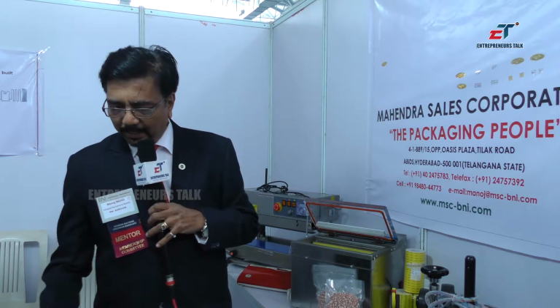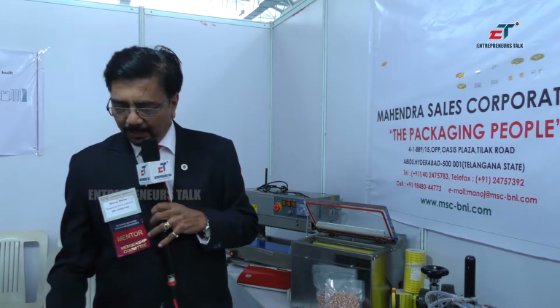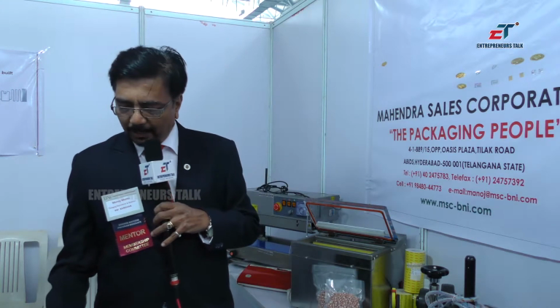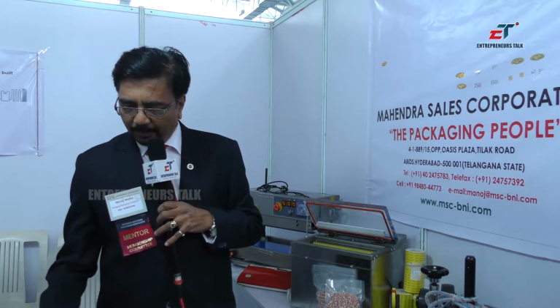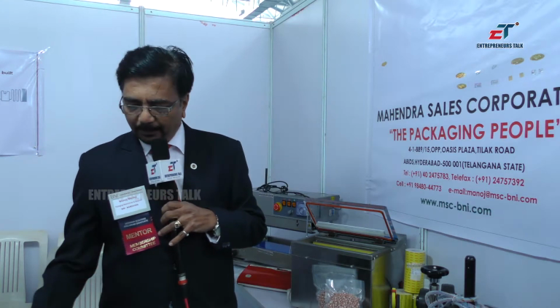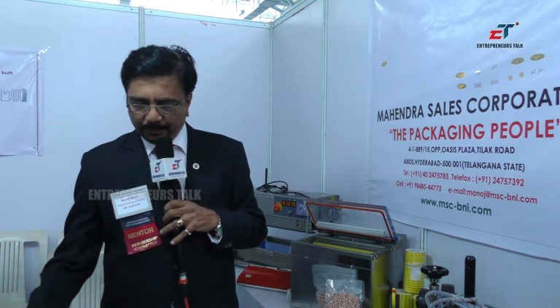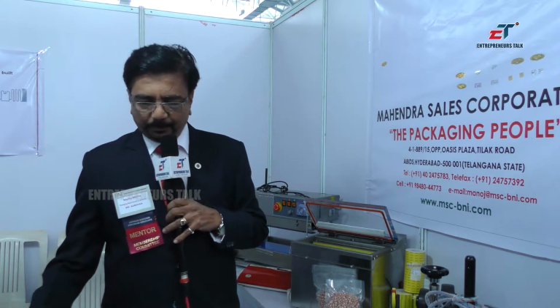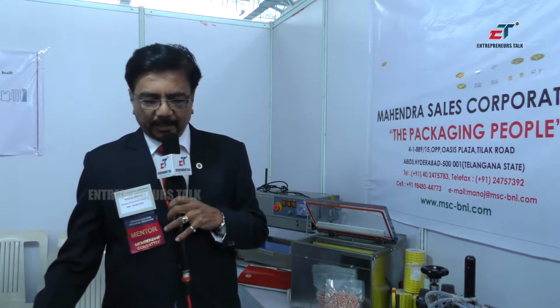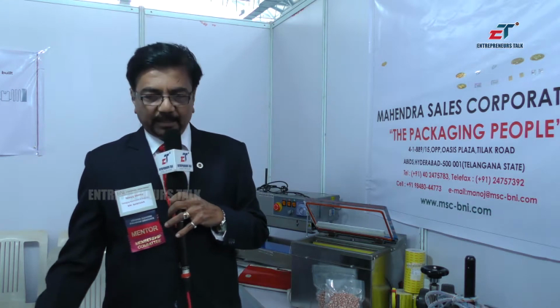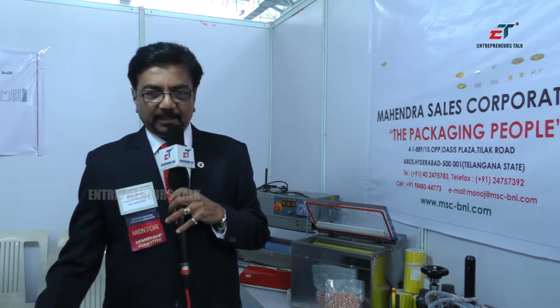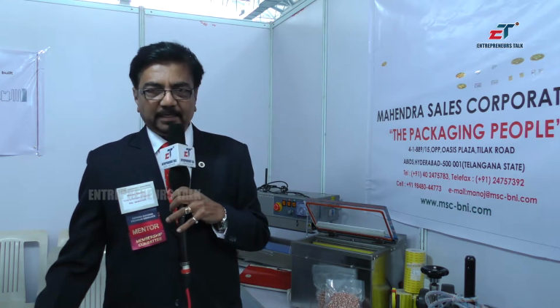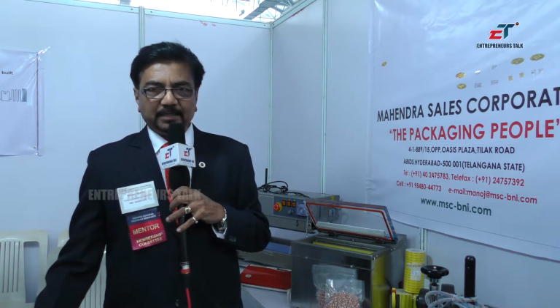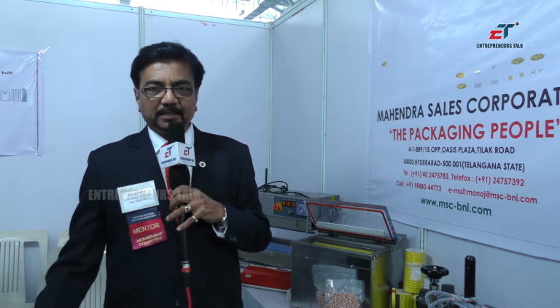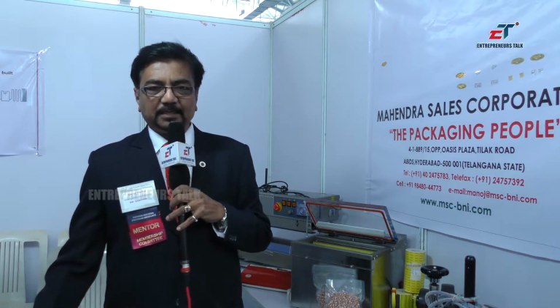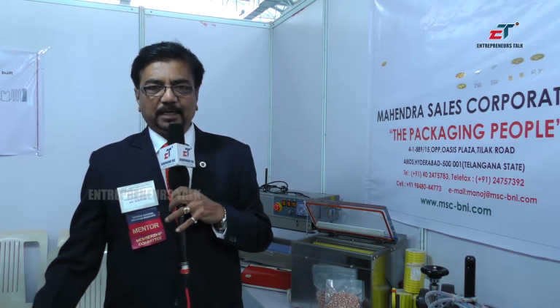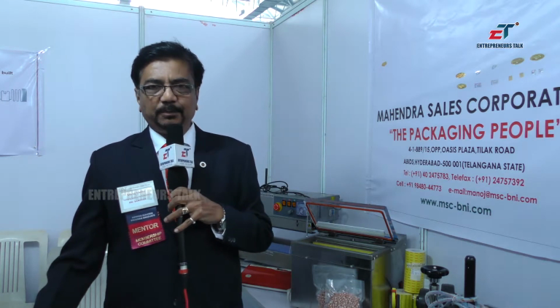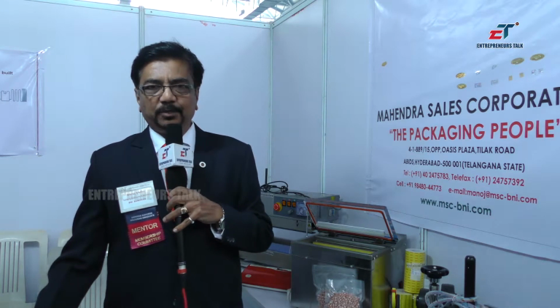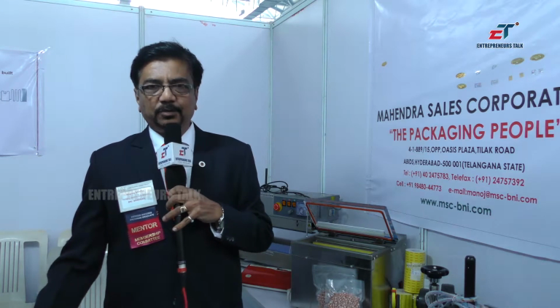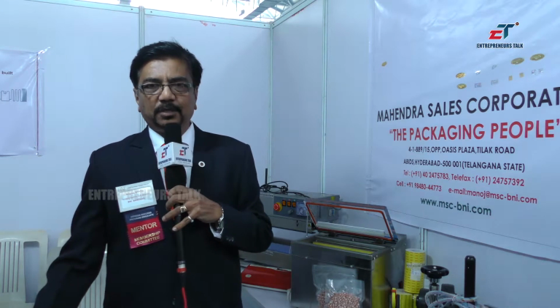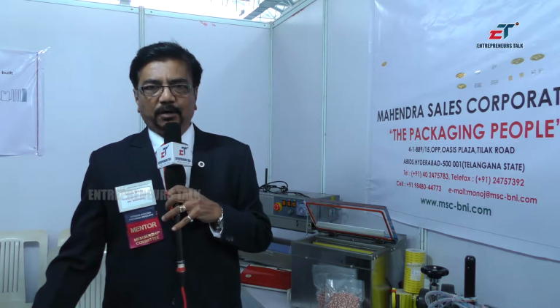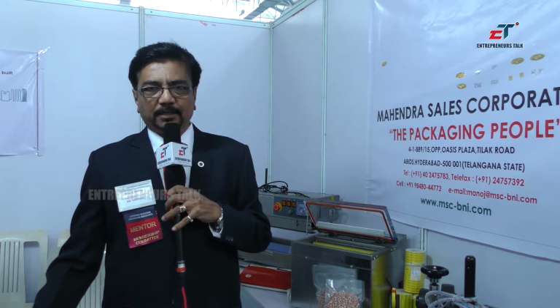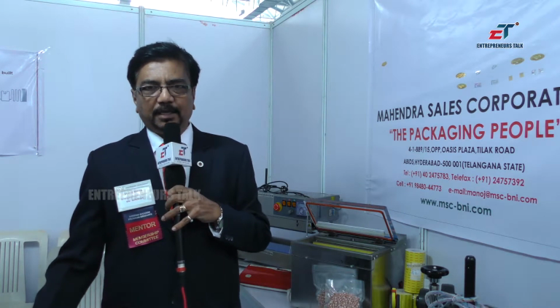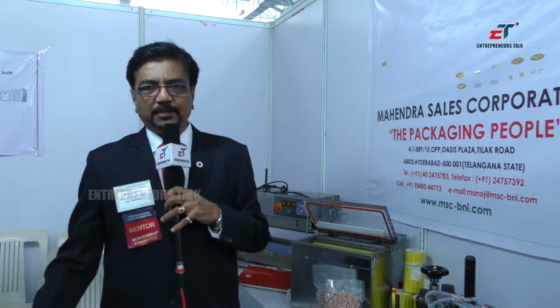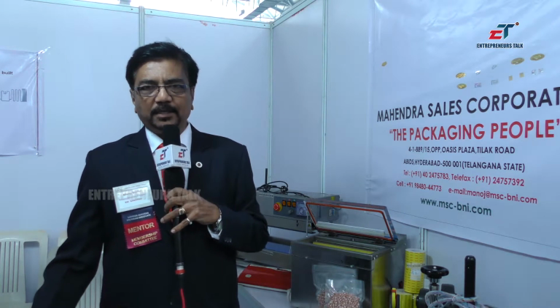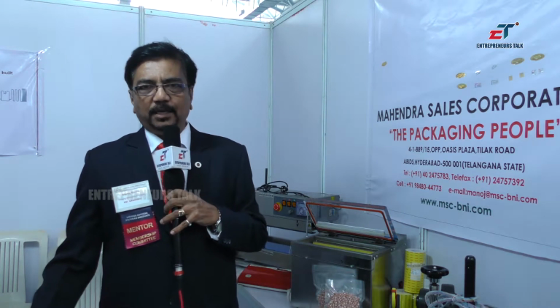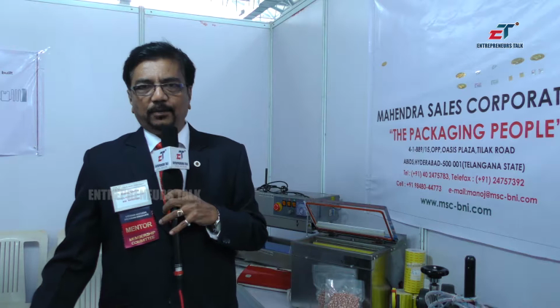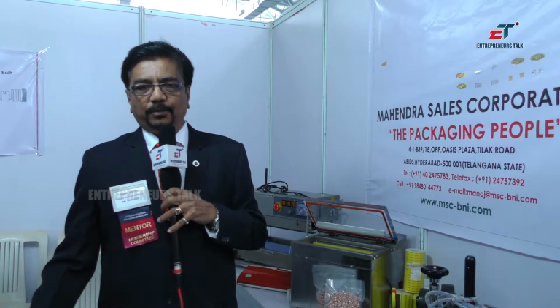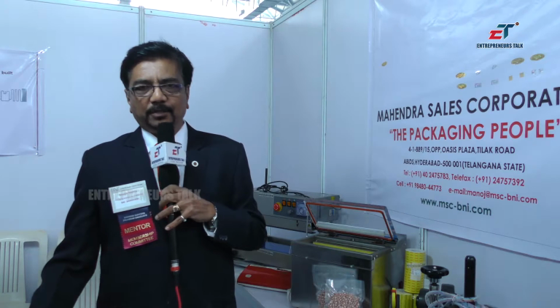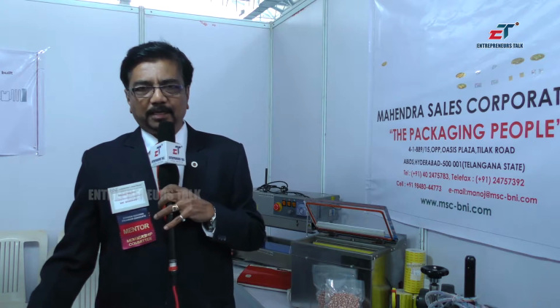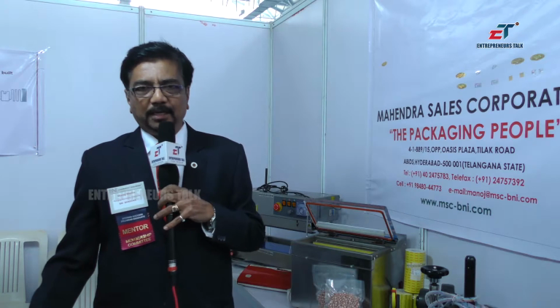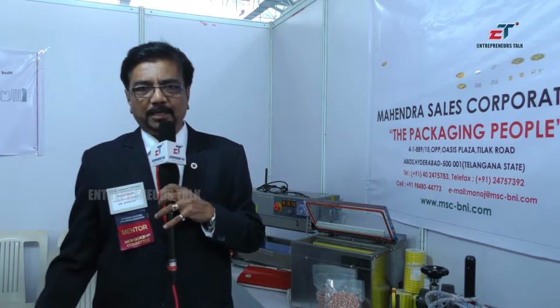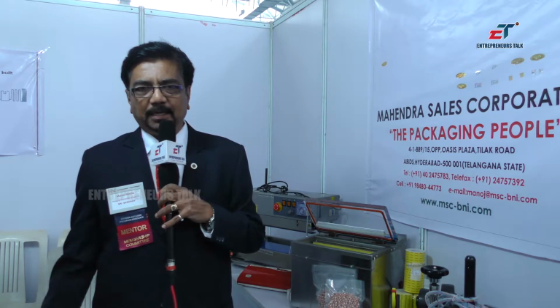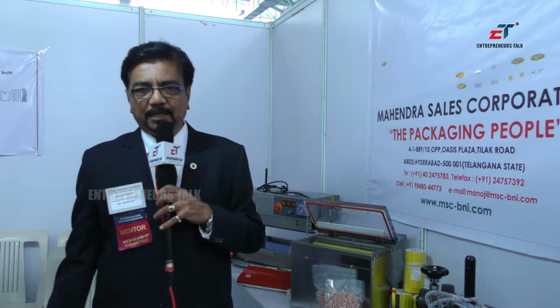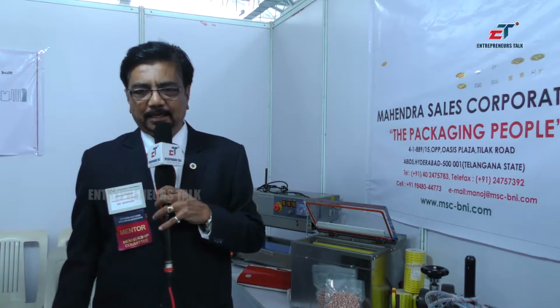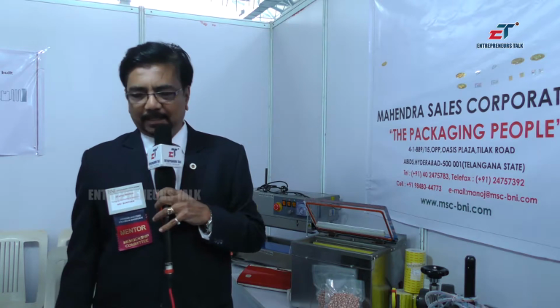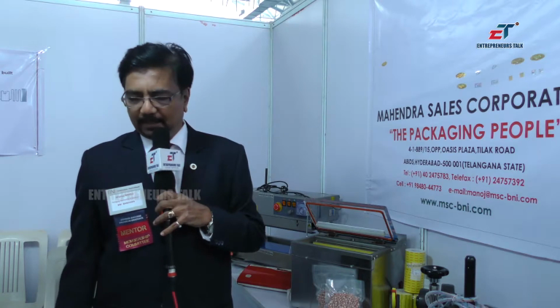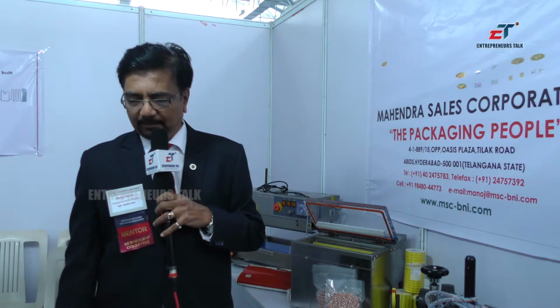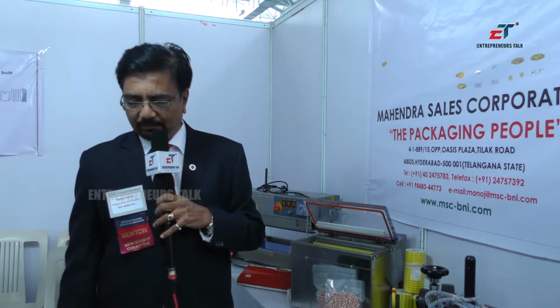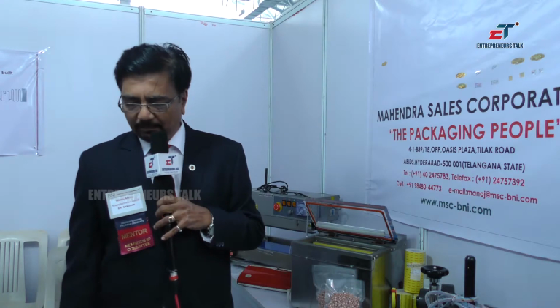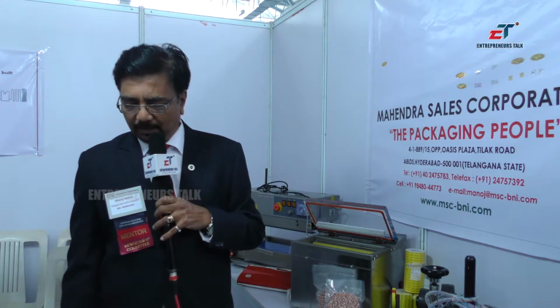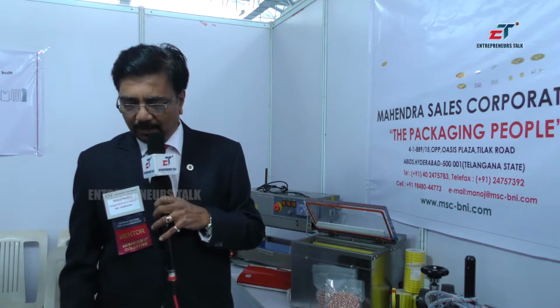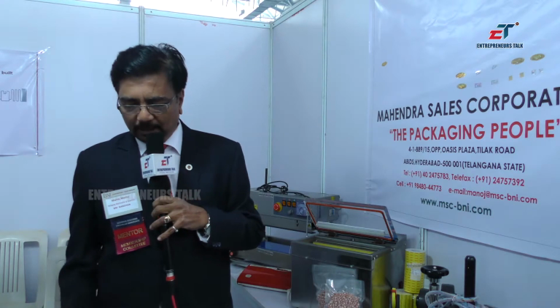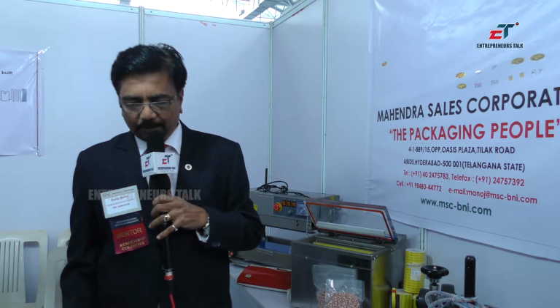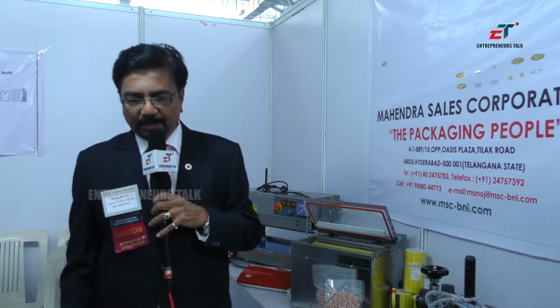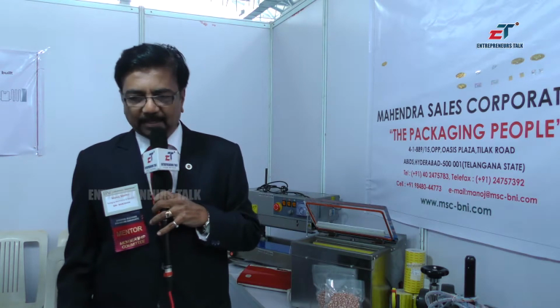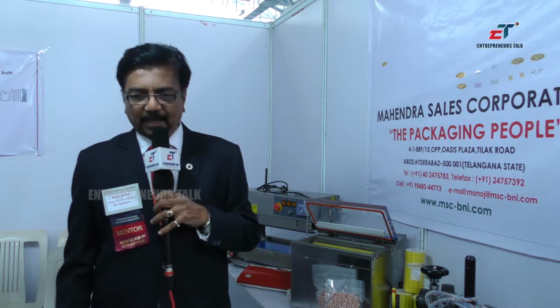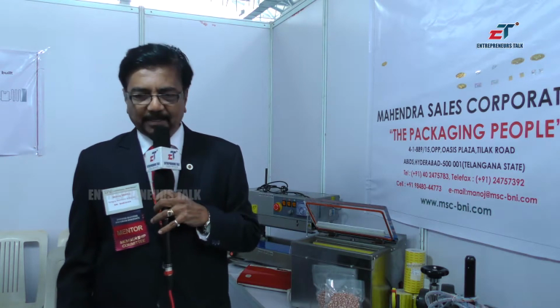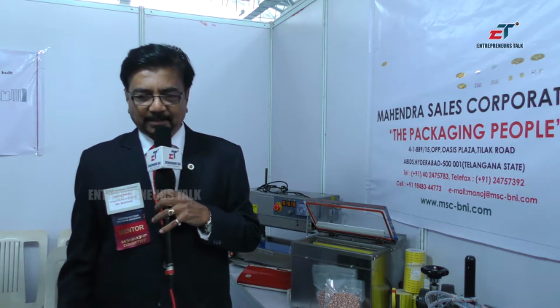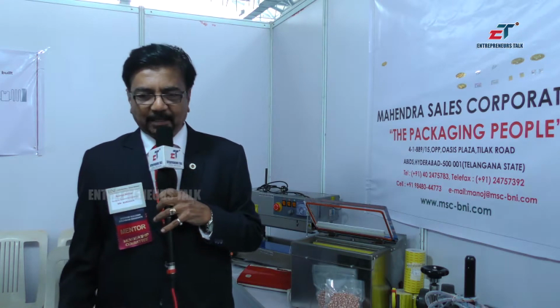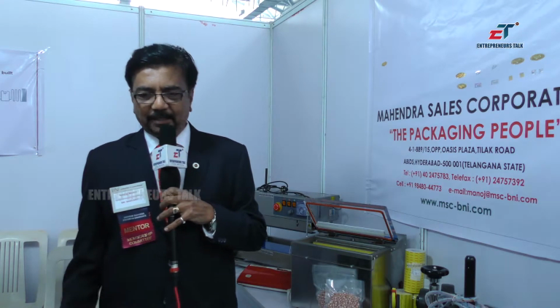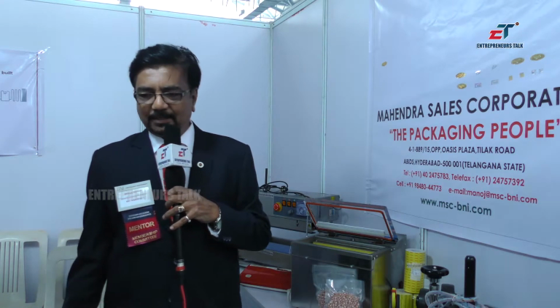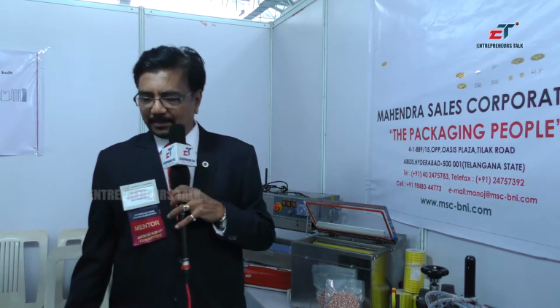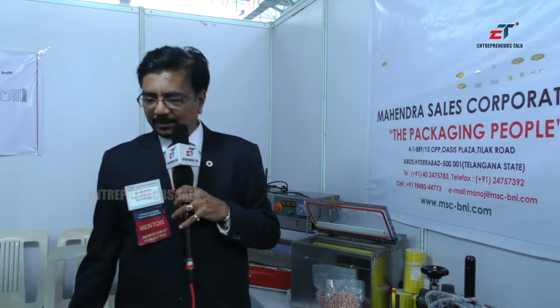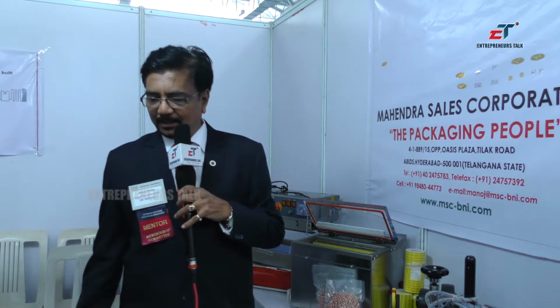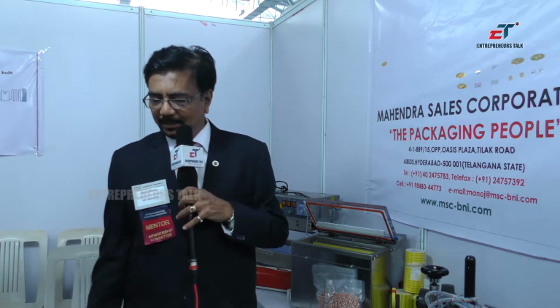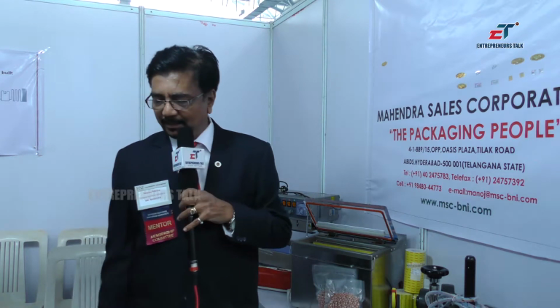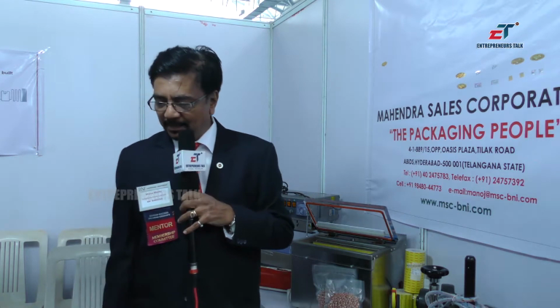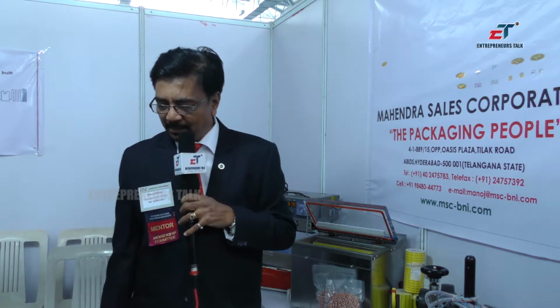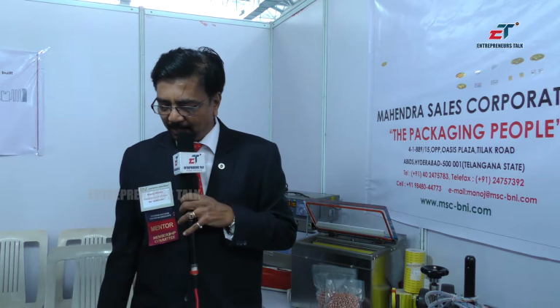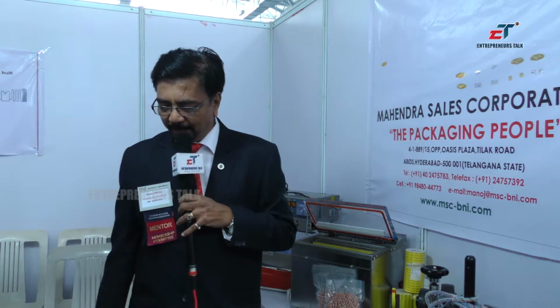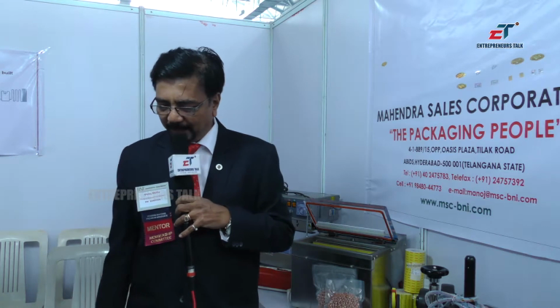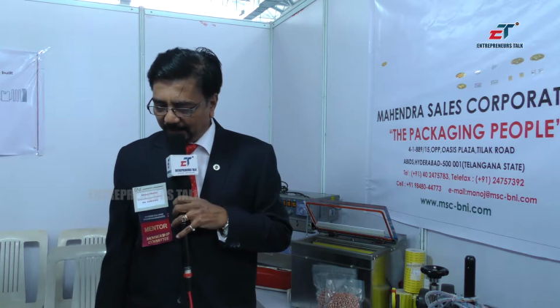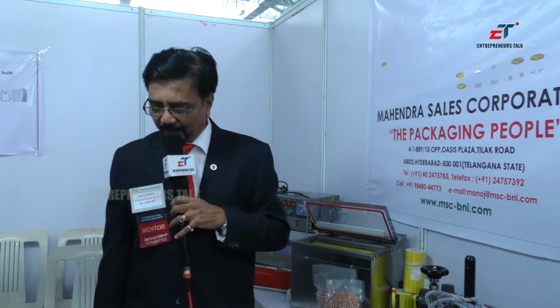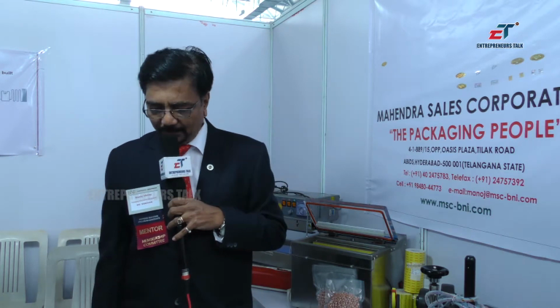Apart from the bread industry, the blade sealer can be used in hotels for sealing liquids like chutneys, sambar, and similar products.